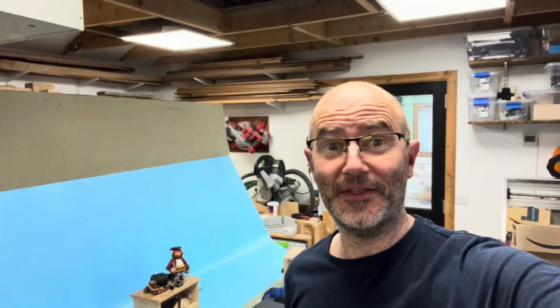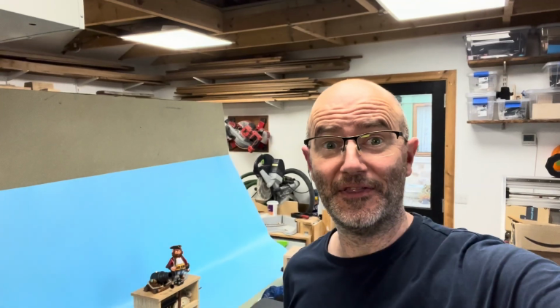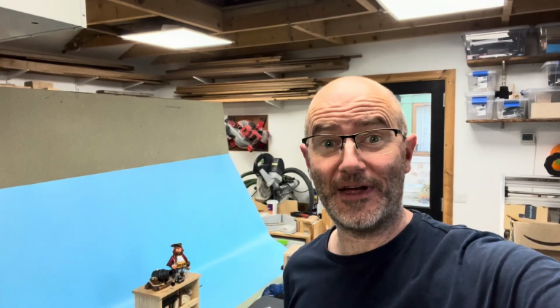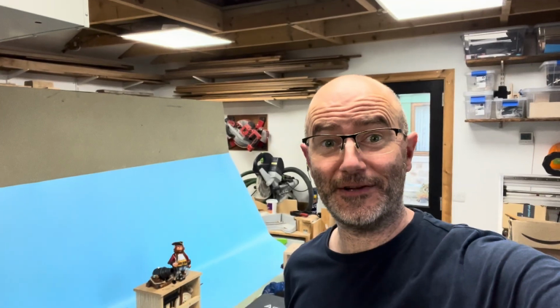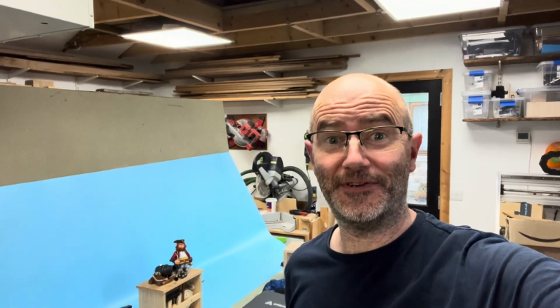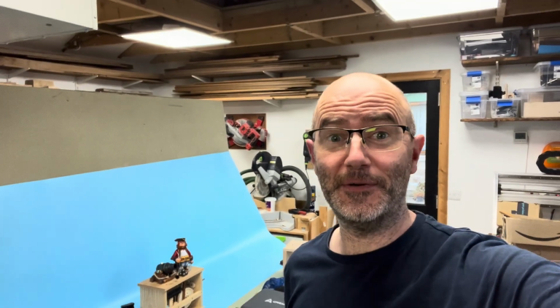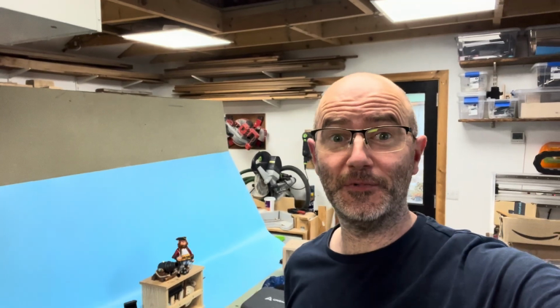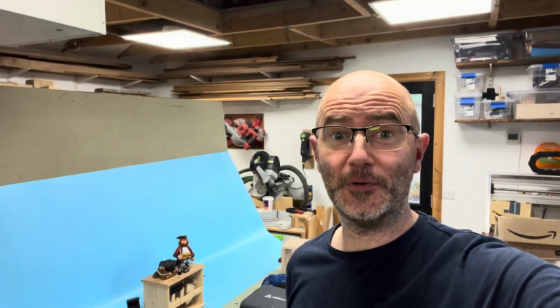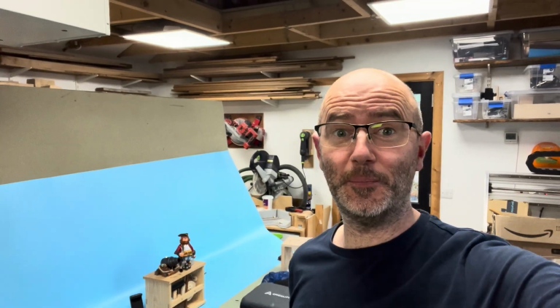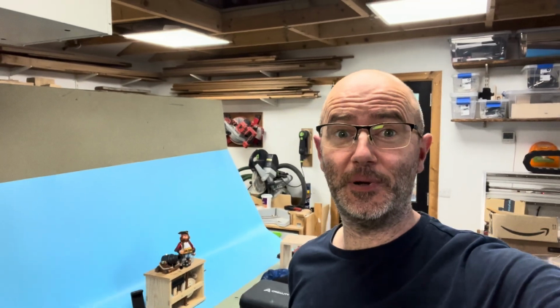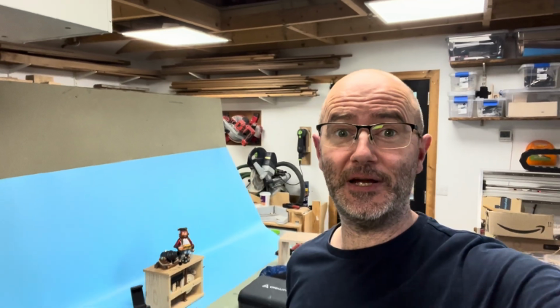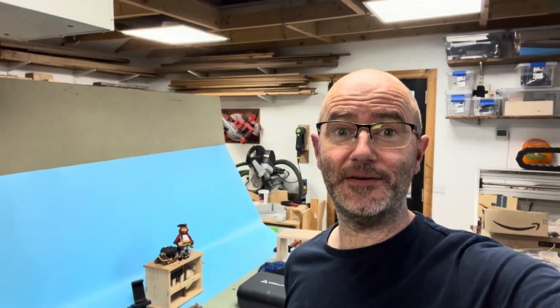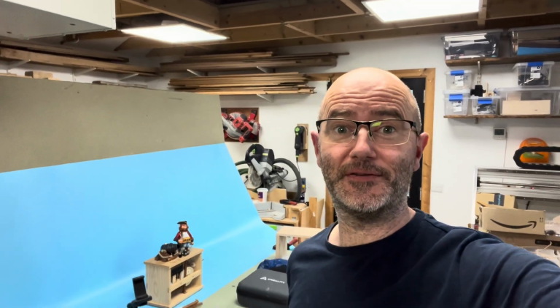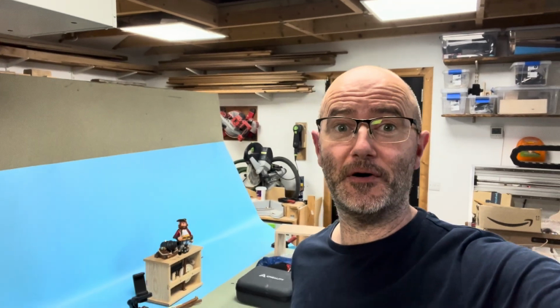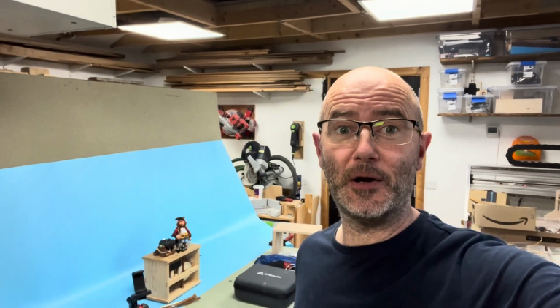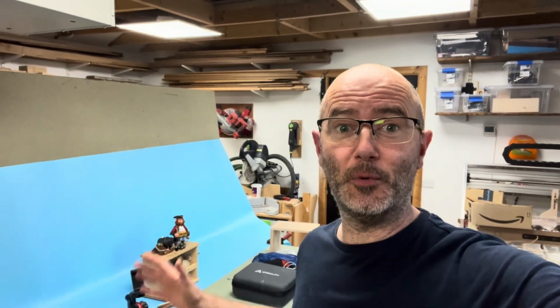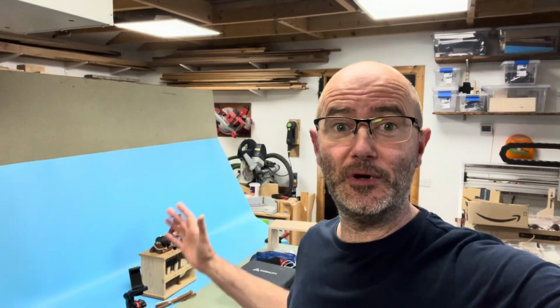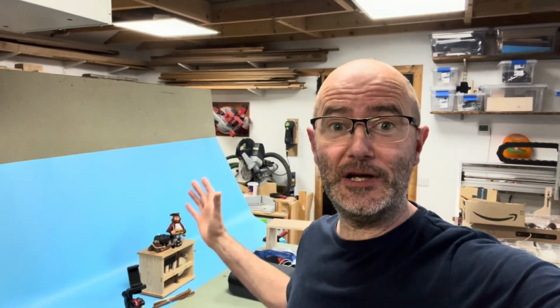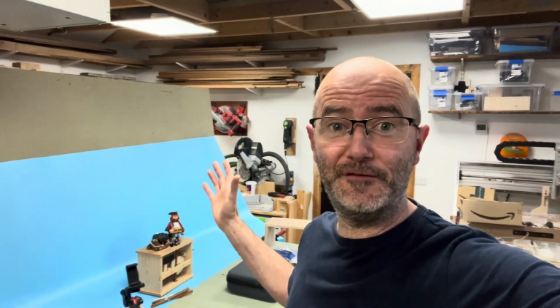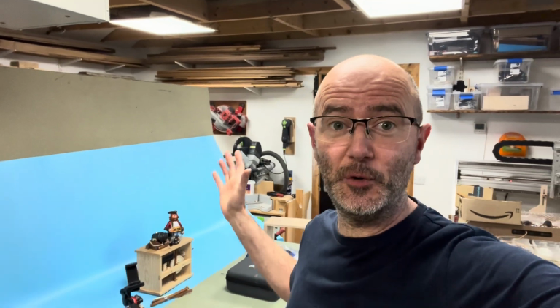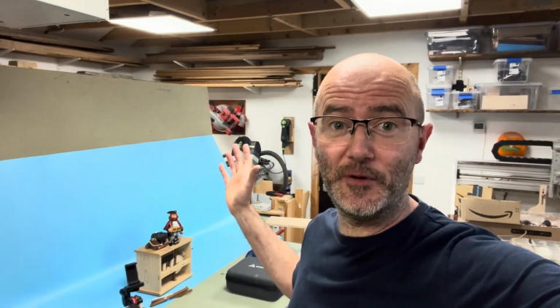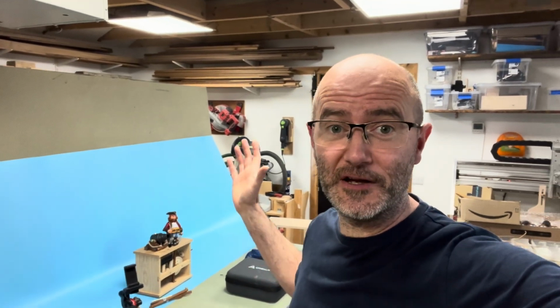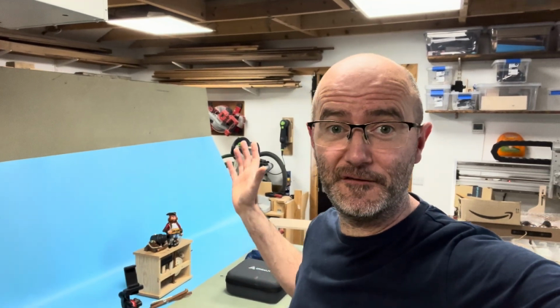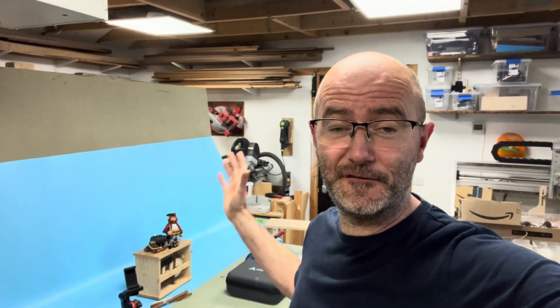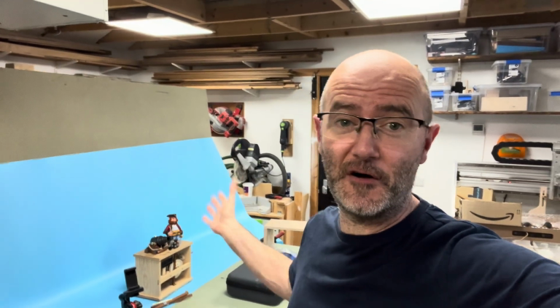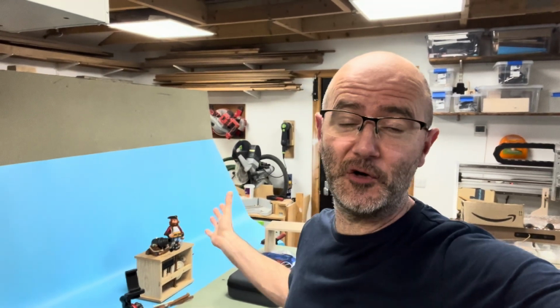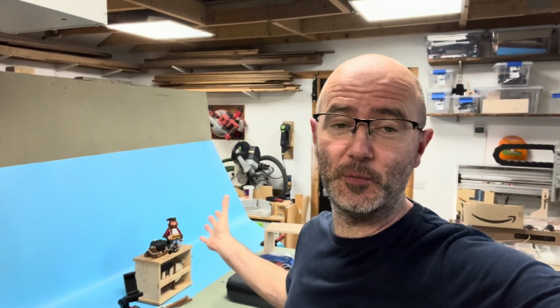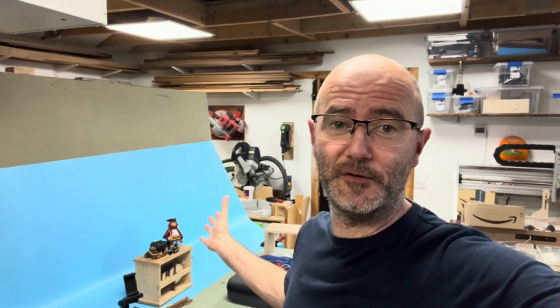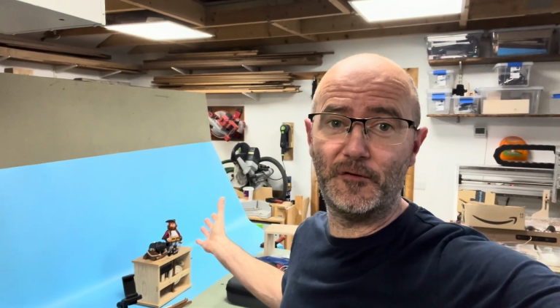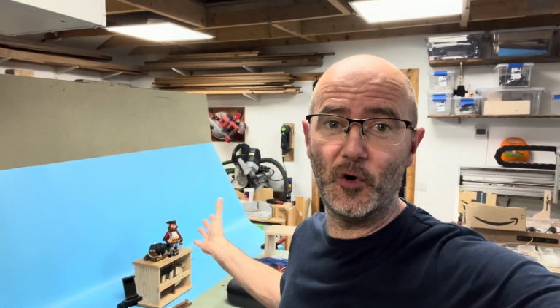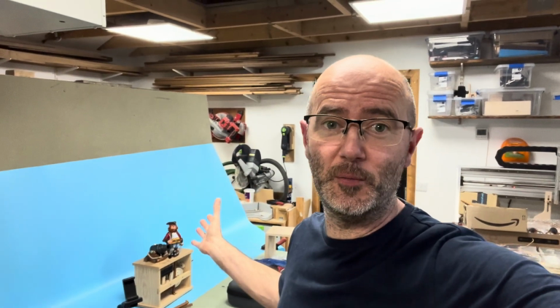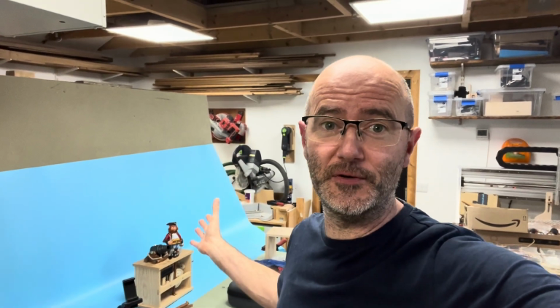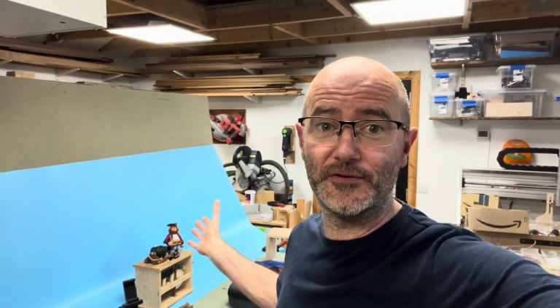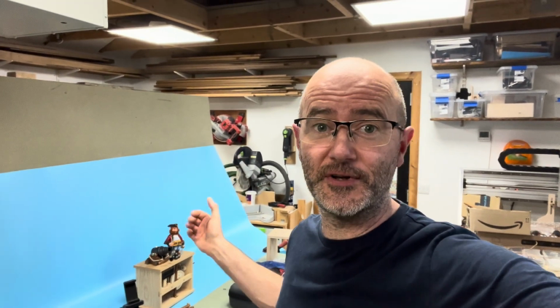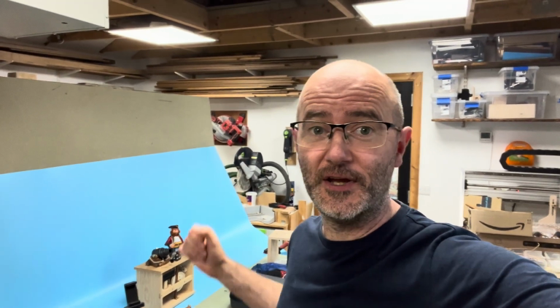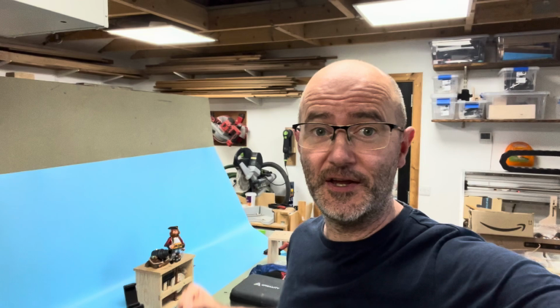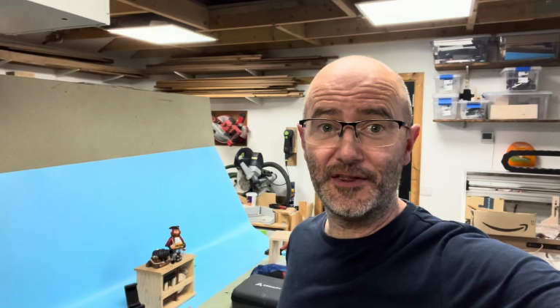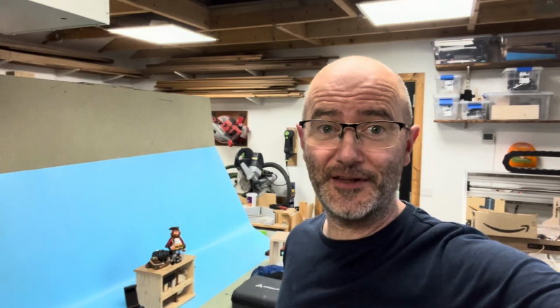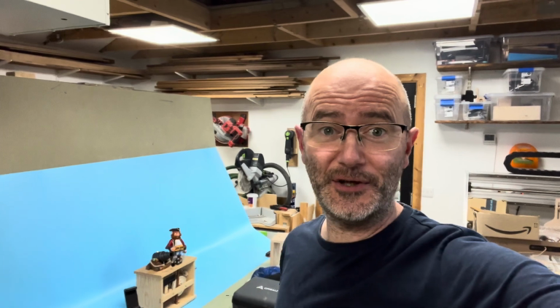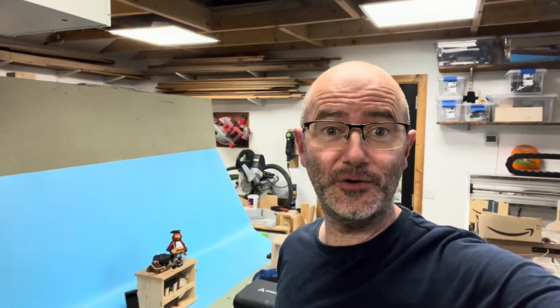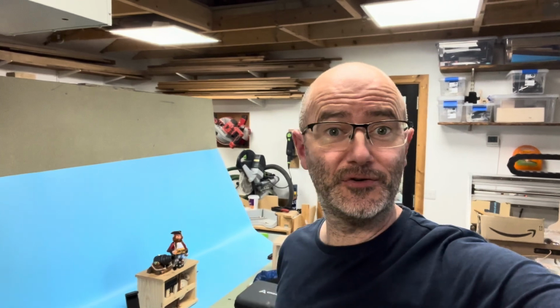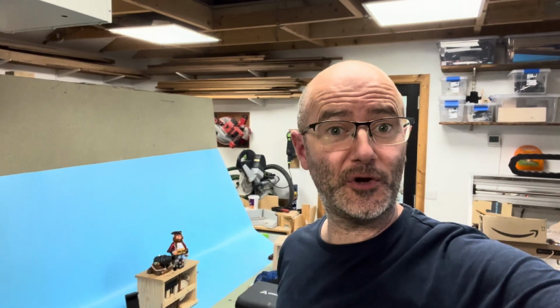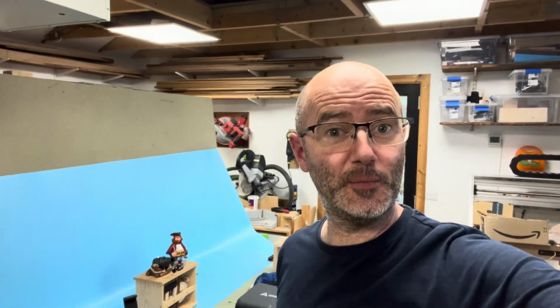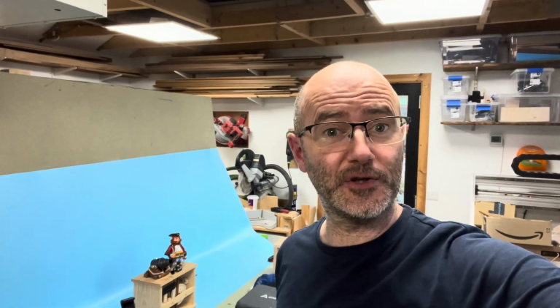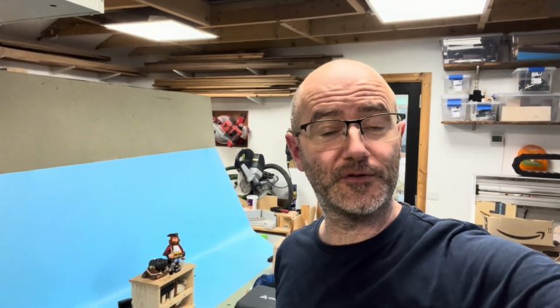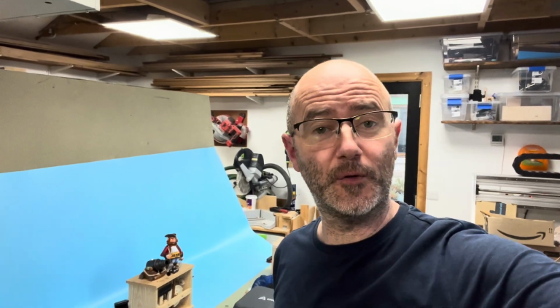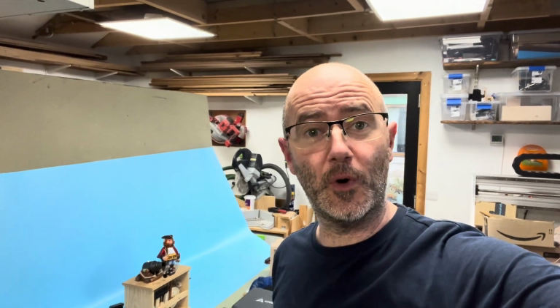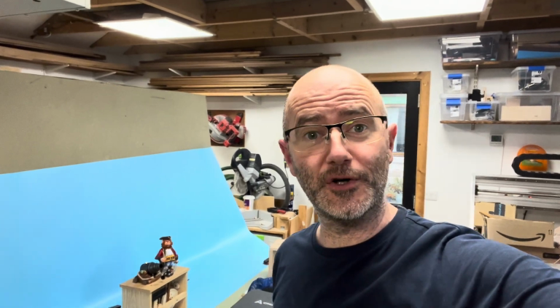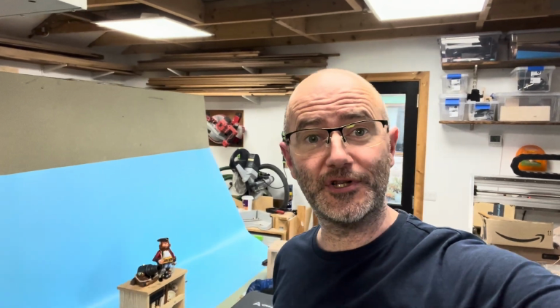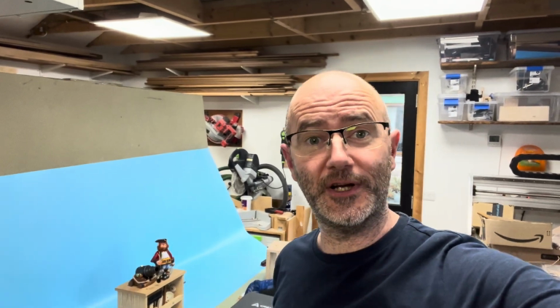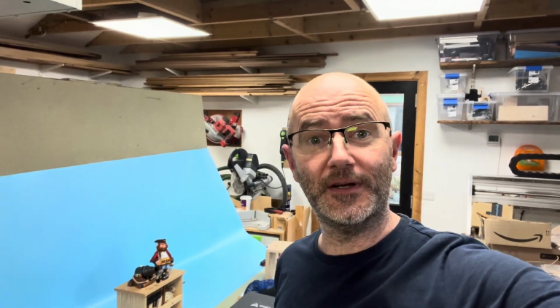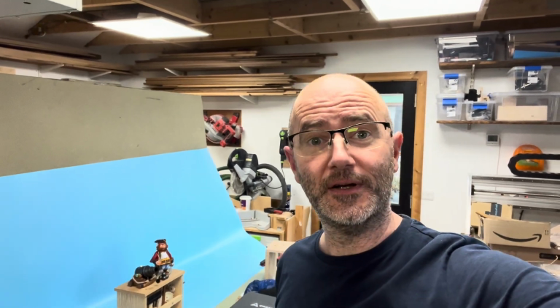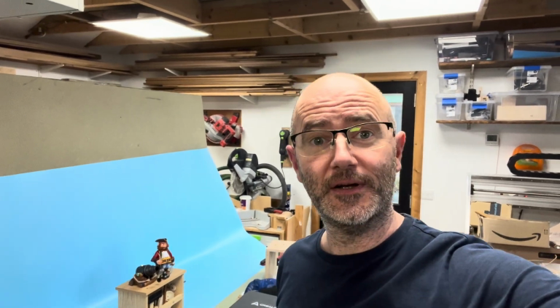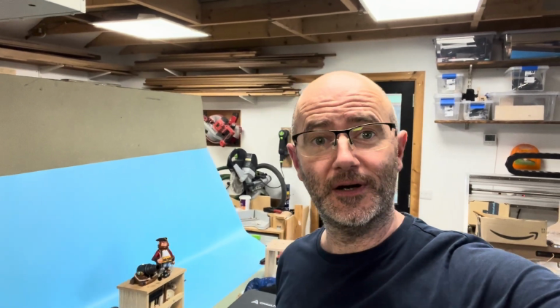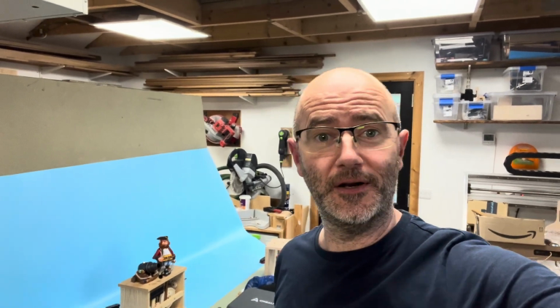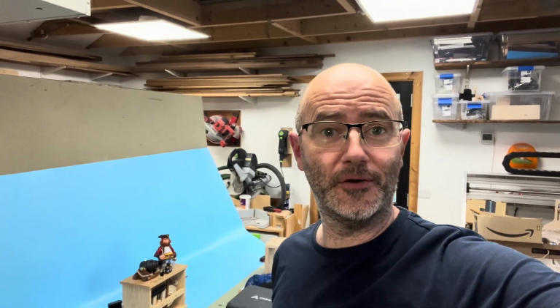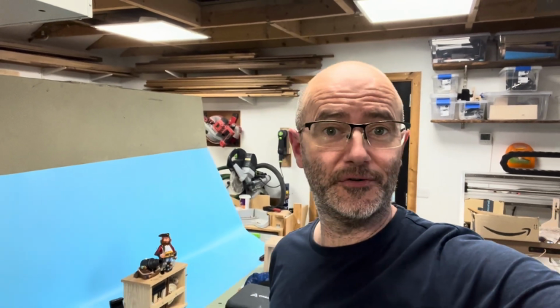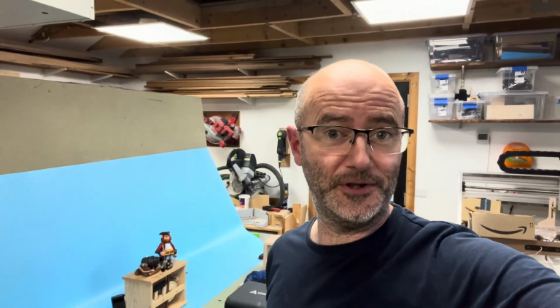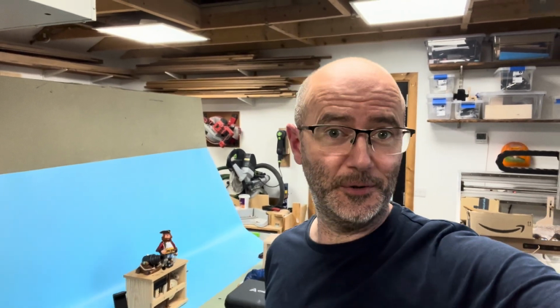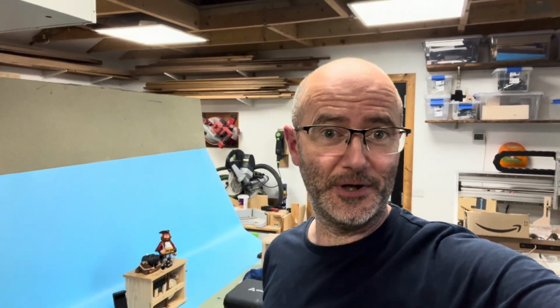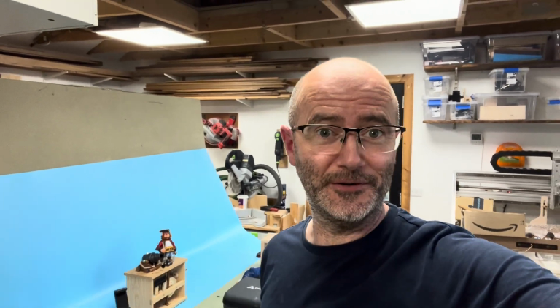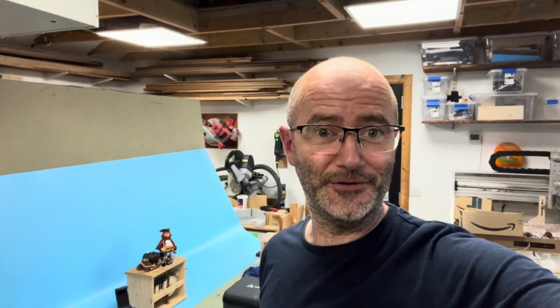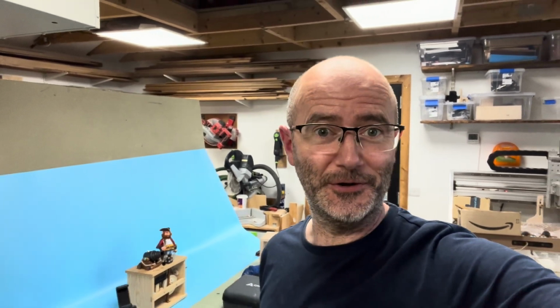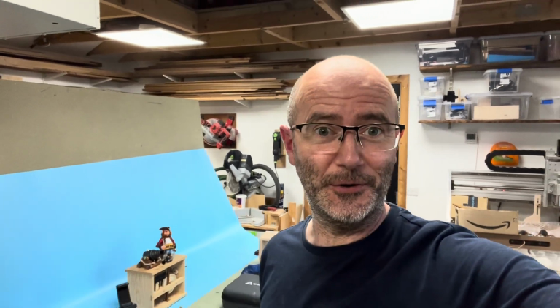That's the complete build. I'll leave you with a final performance. Thank you so much for watching and I'll see you again soon.